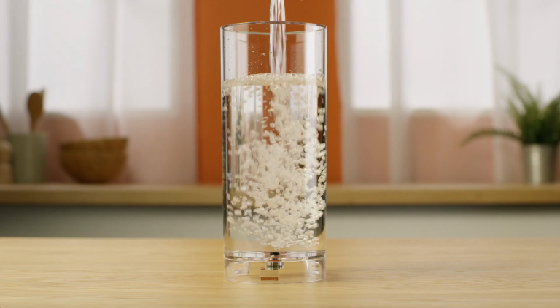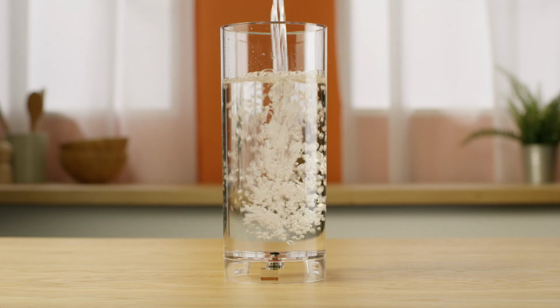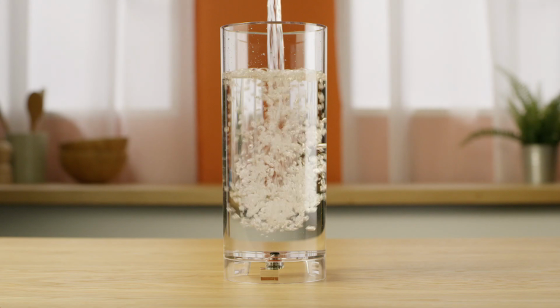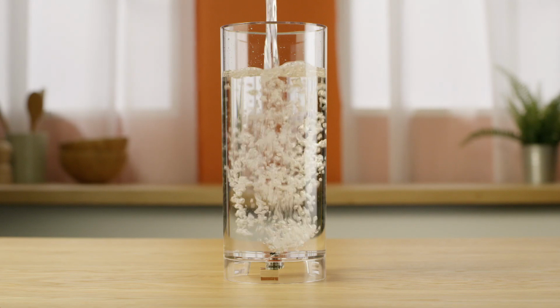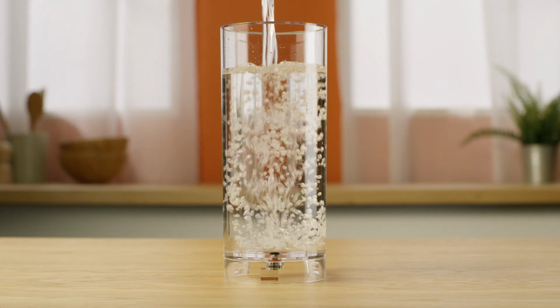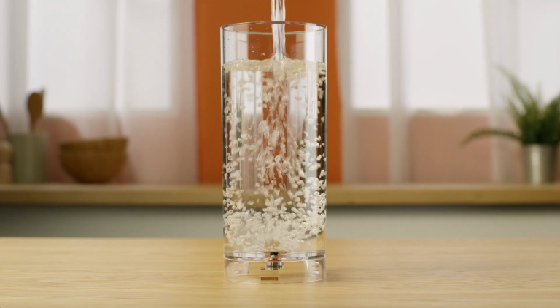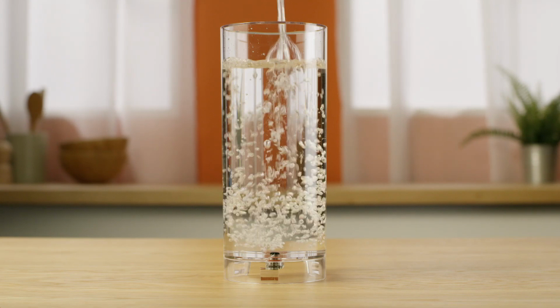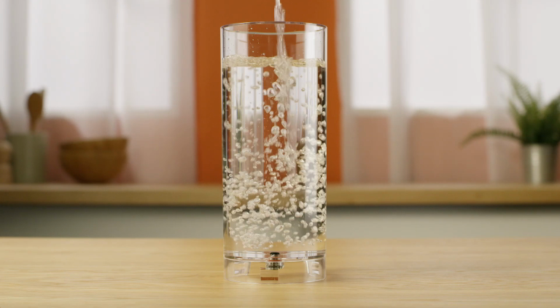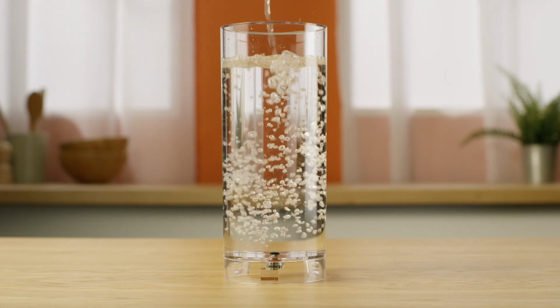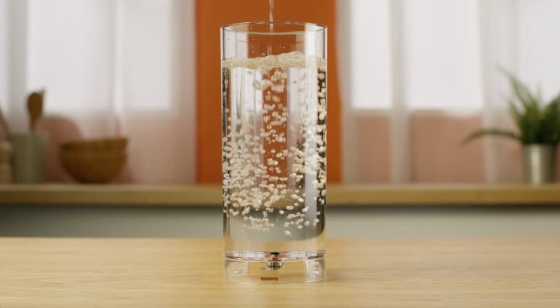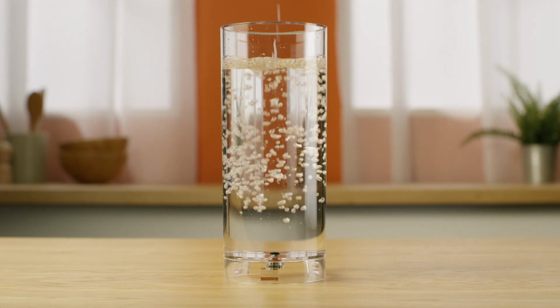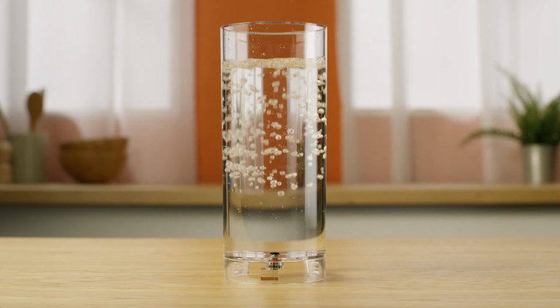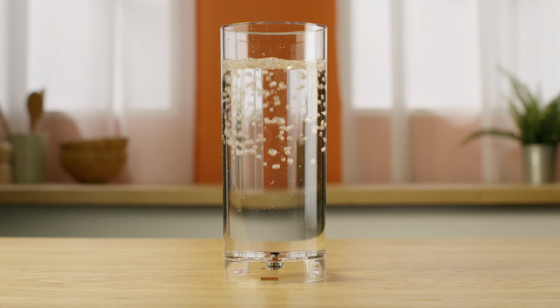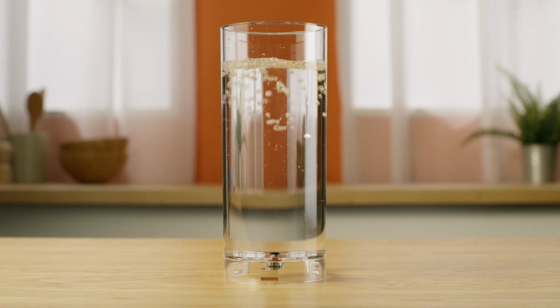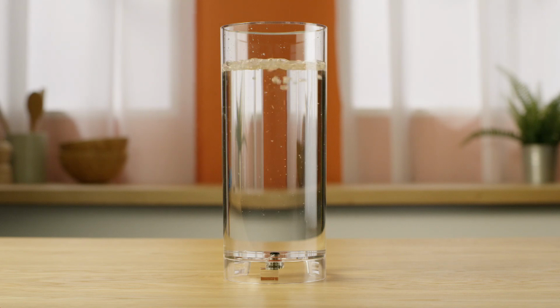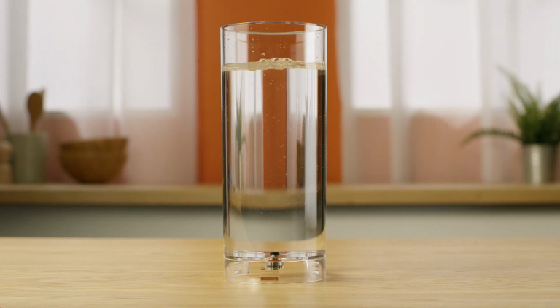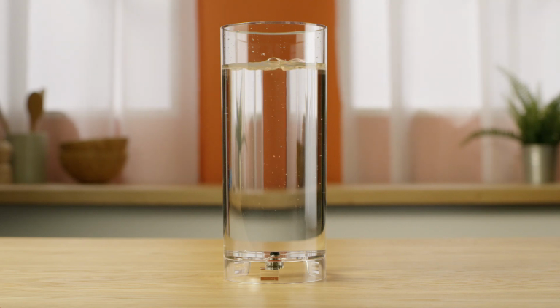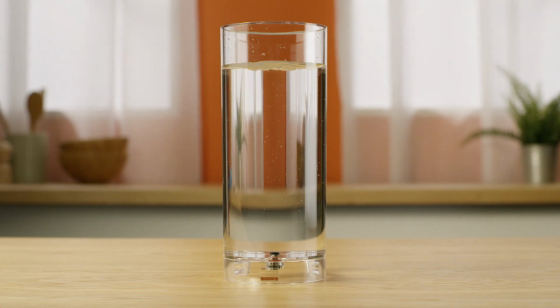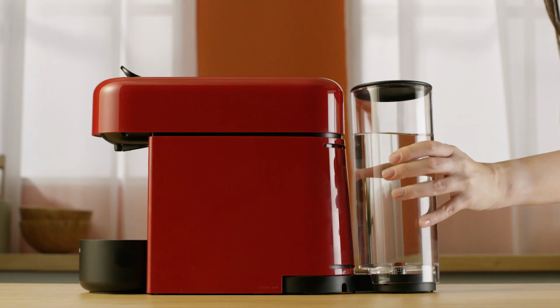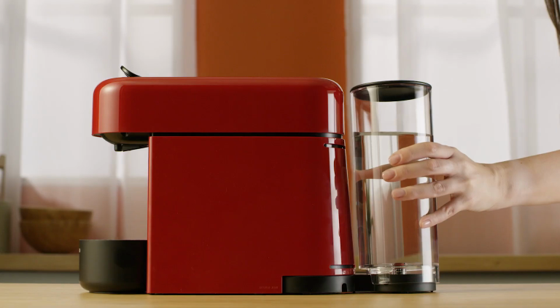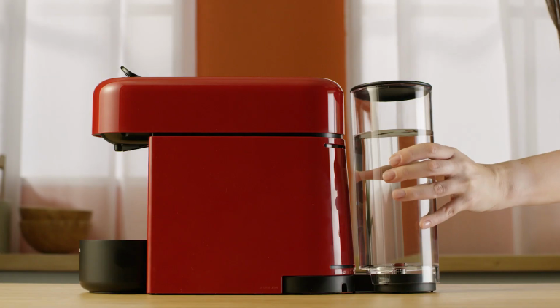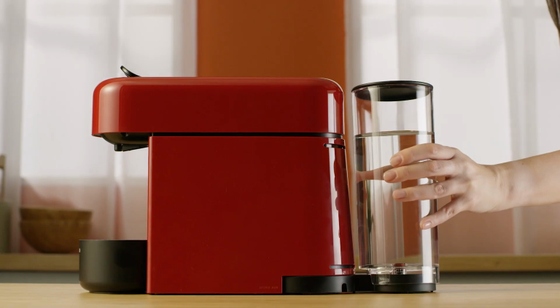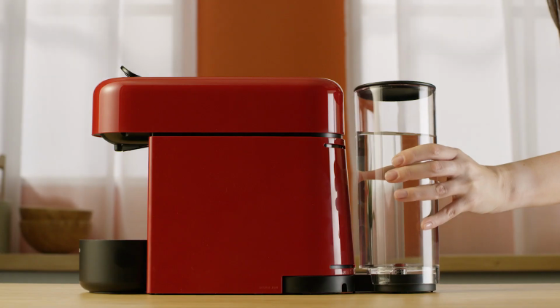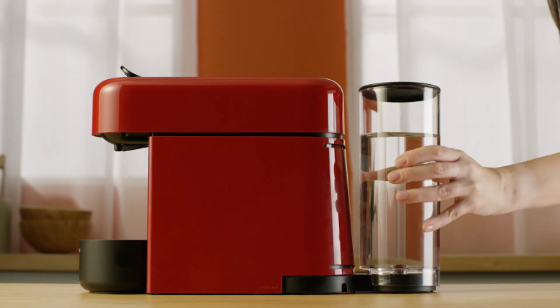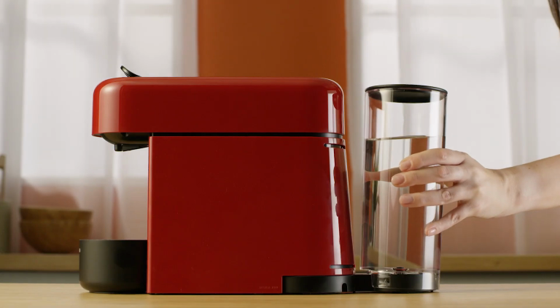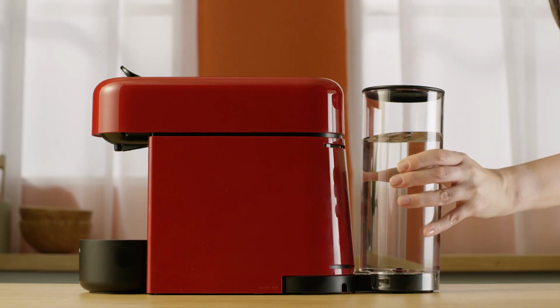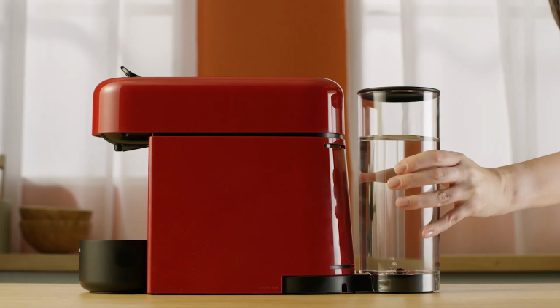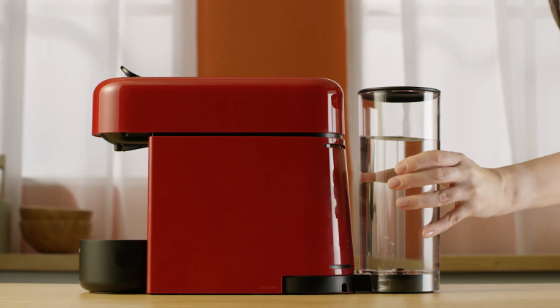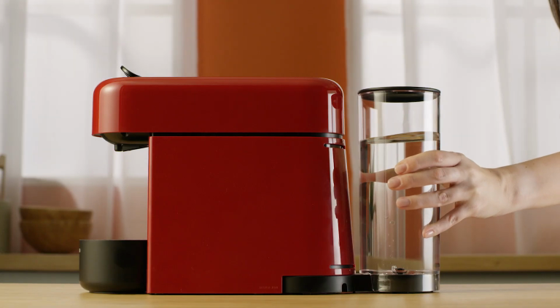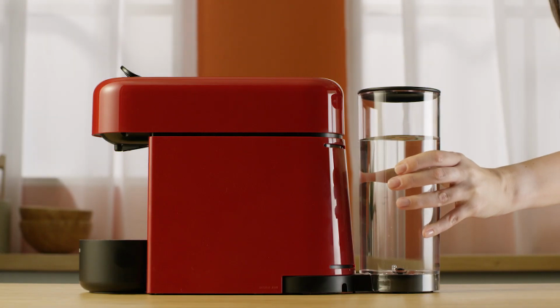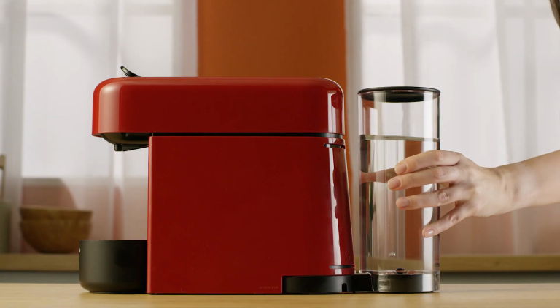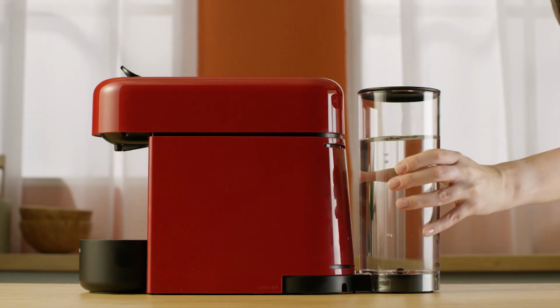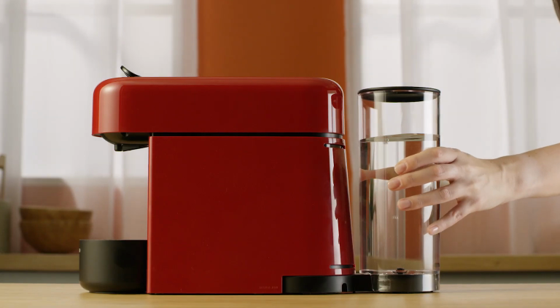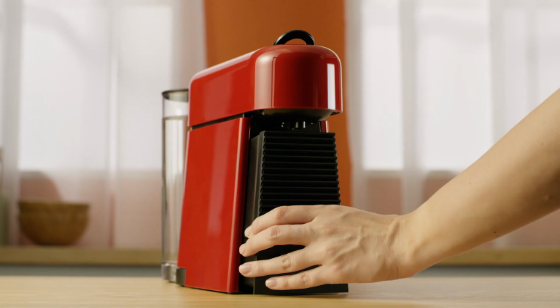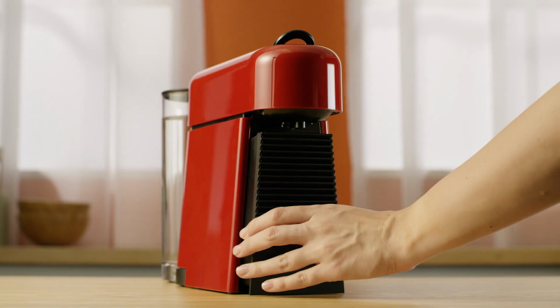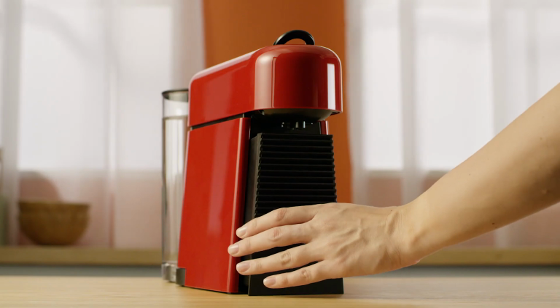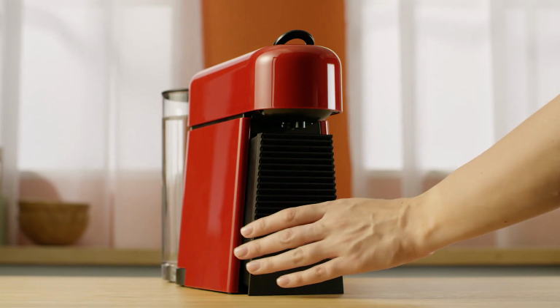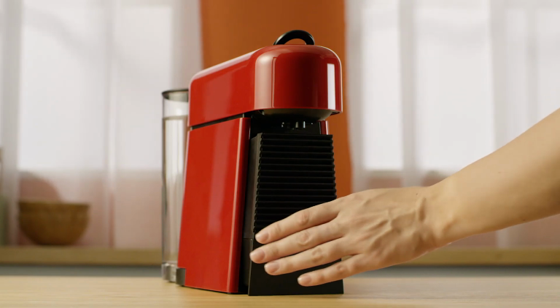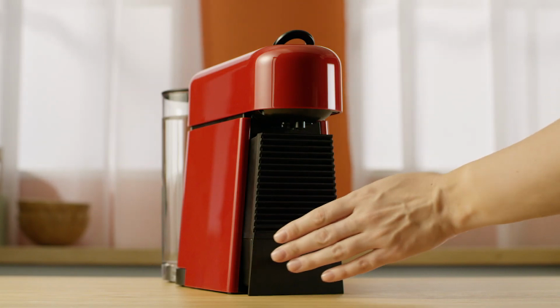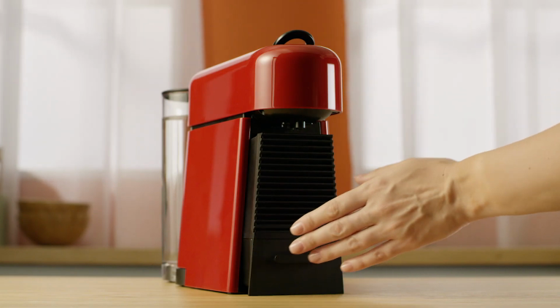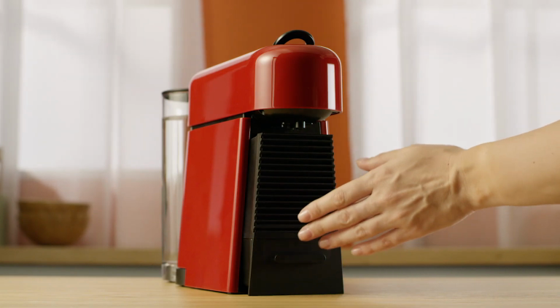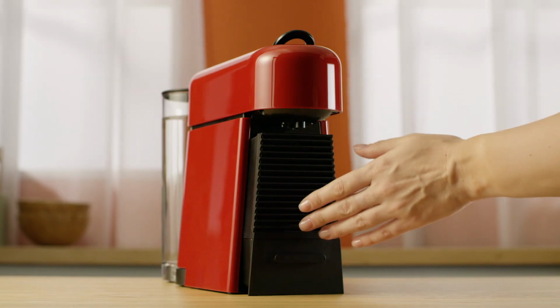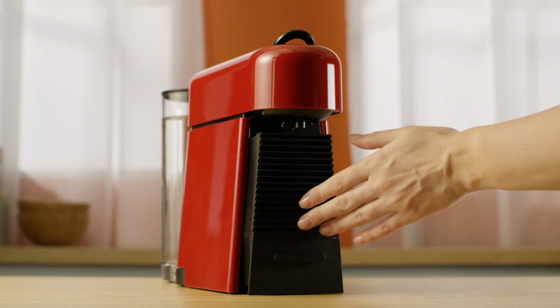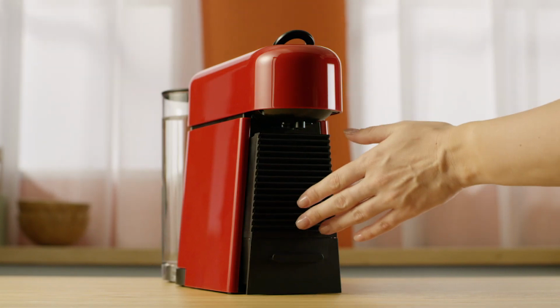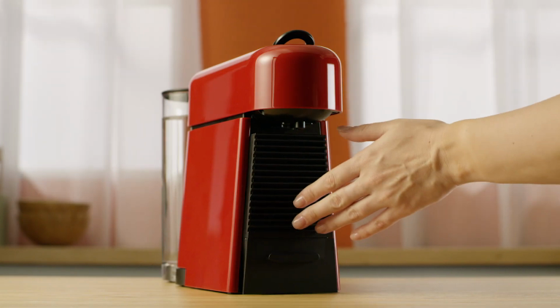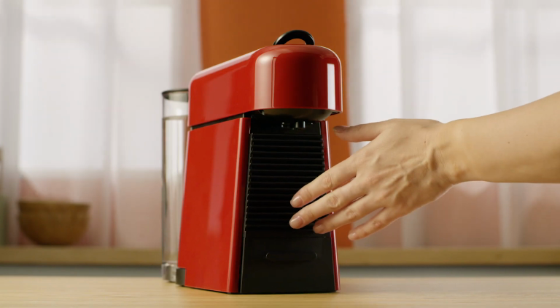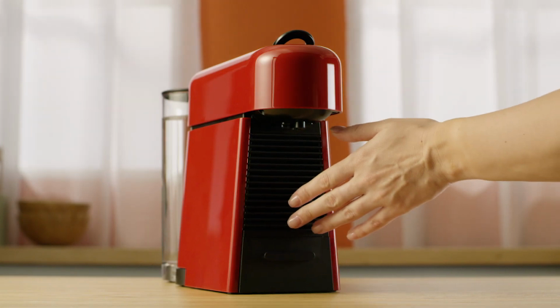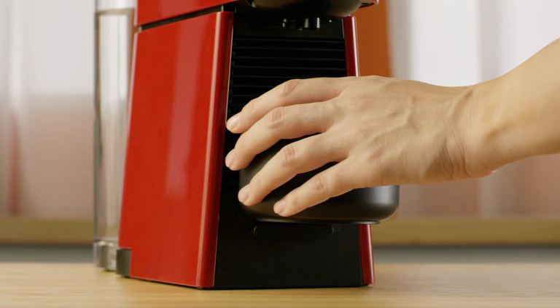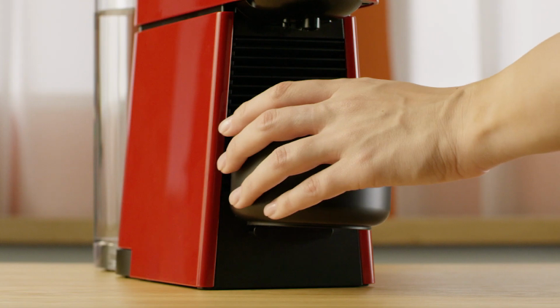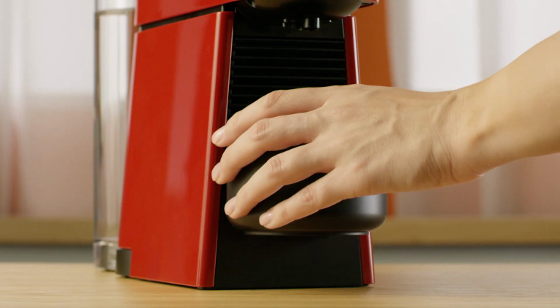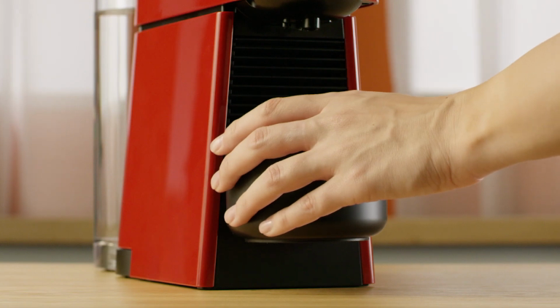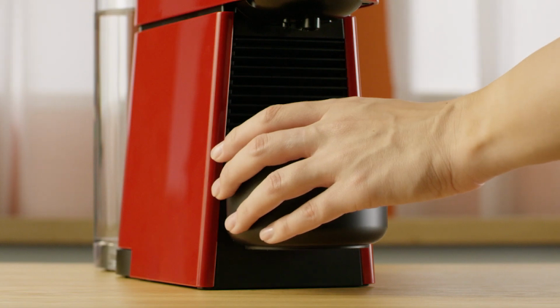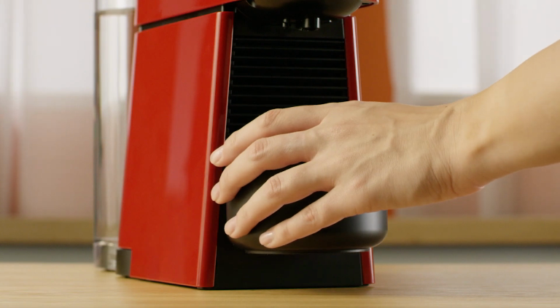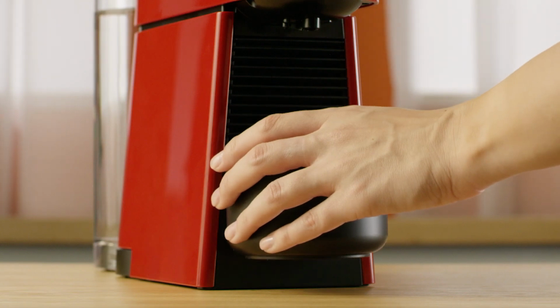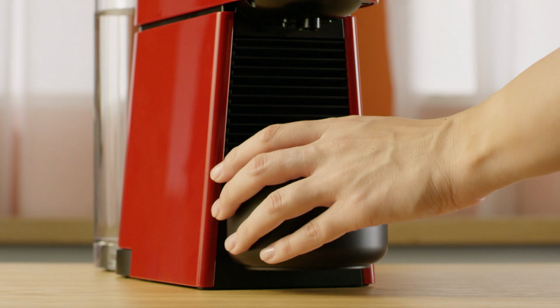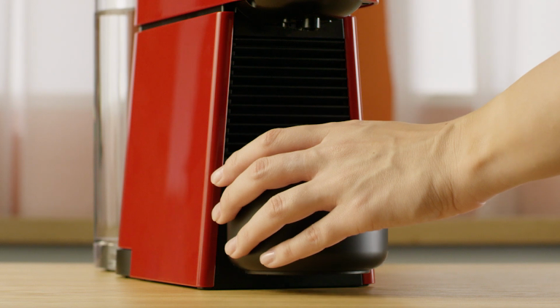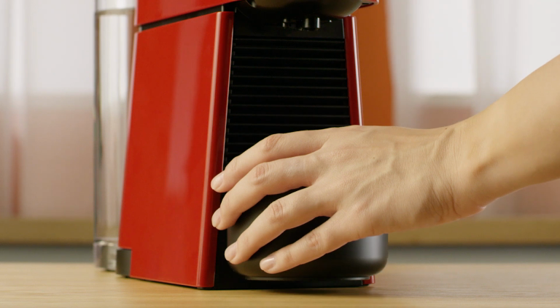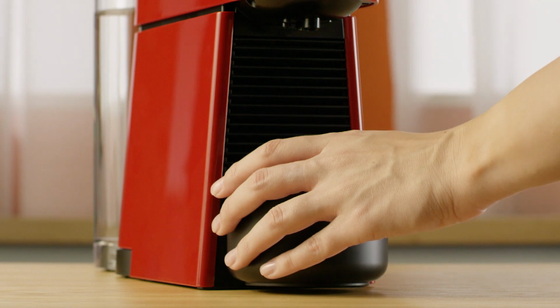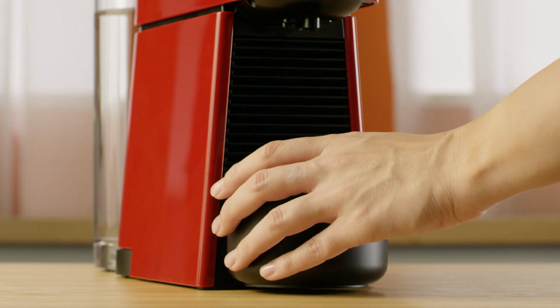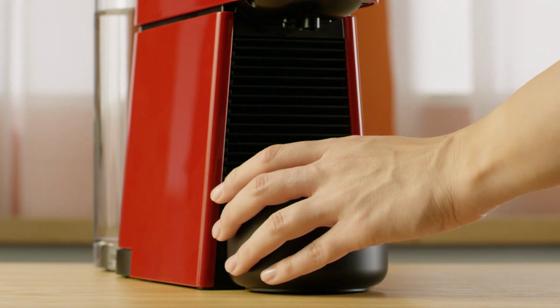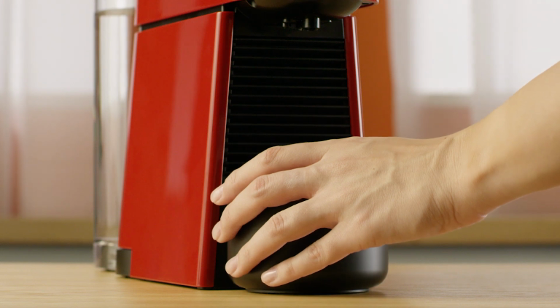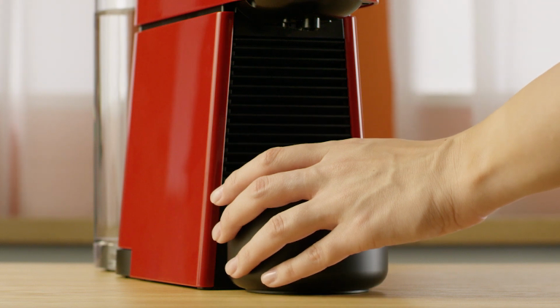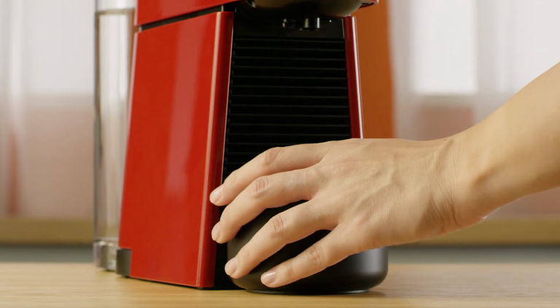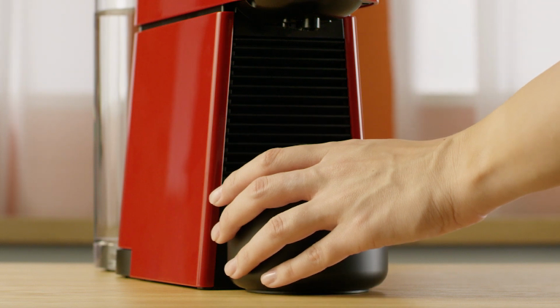Fill the water tank with fresh drinking water and place it on its arm. Then, place the drip tray and the capsule container in position.